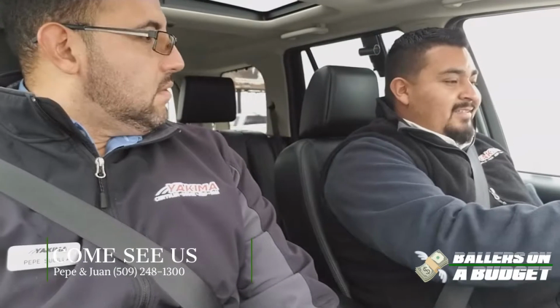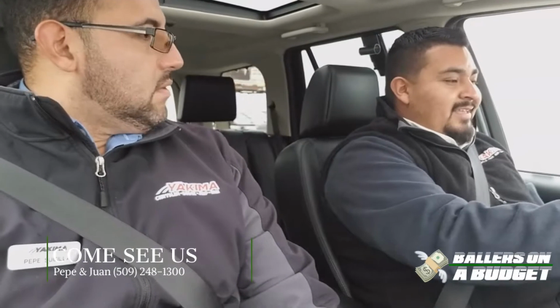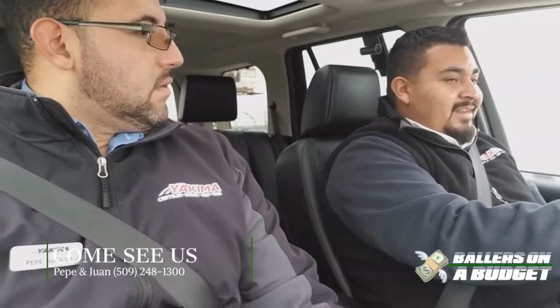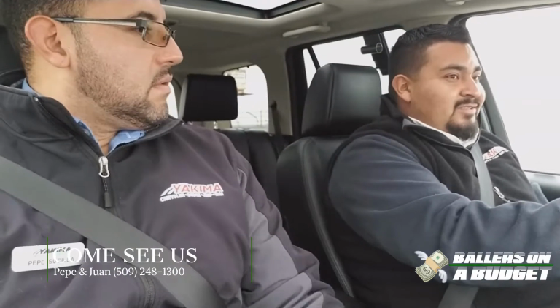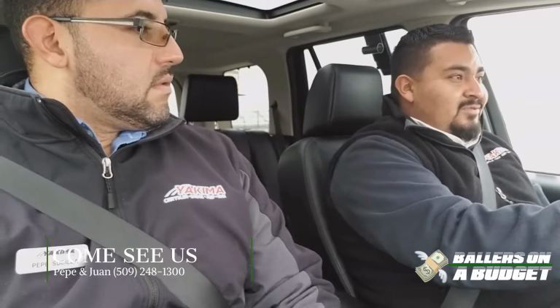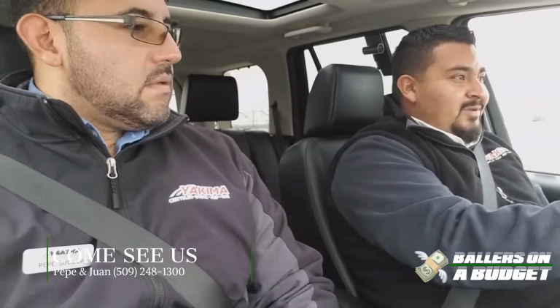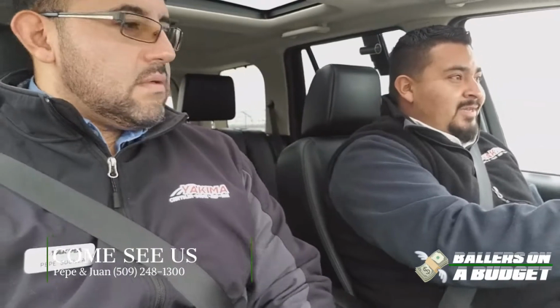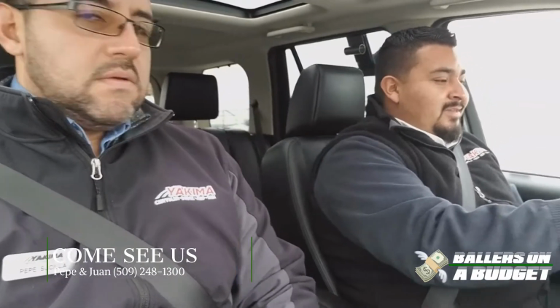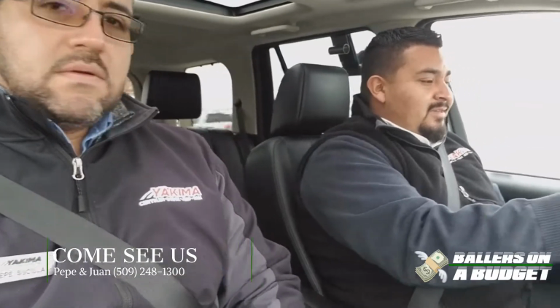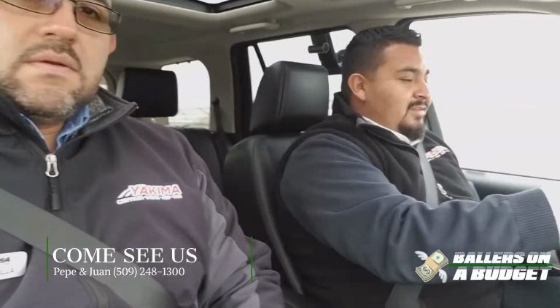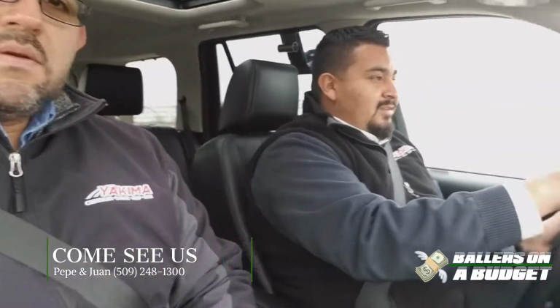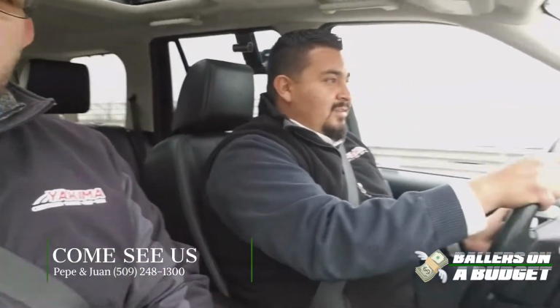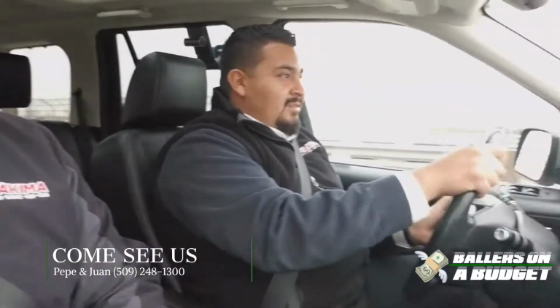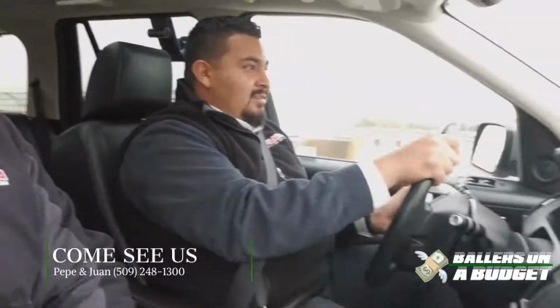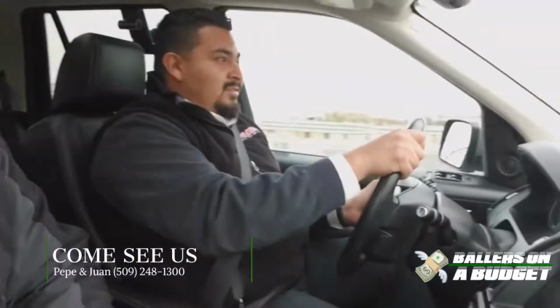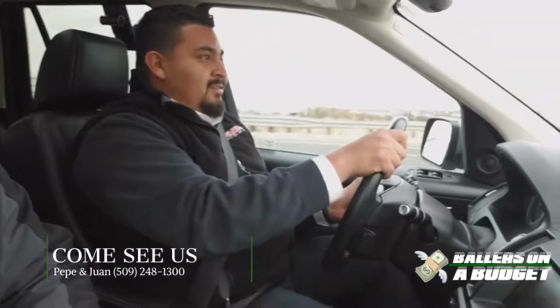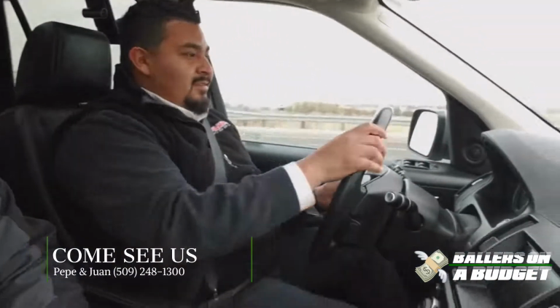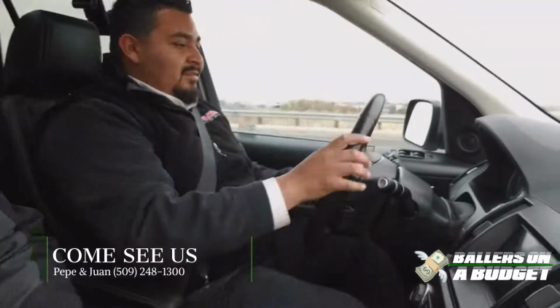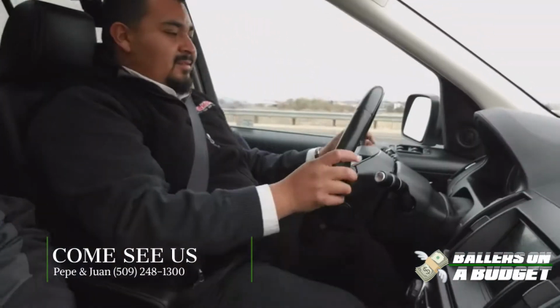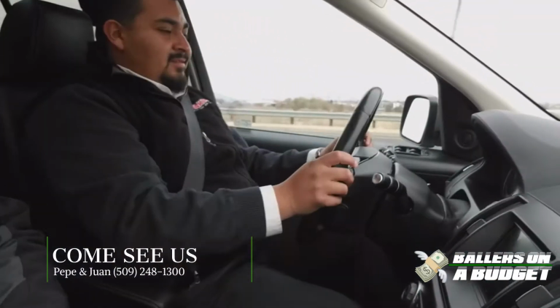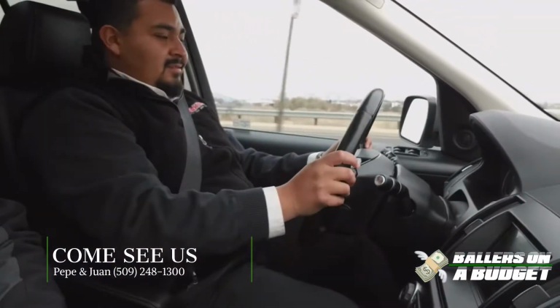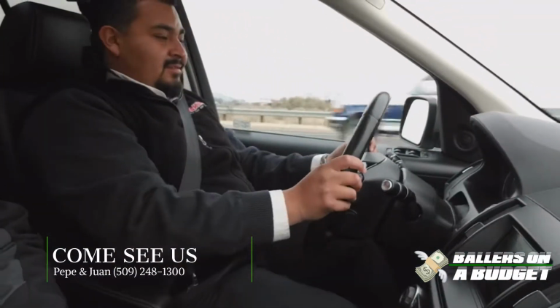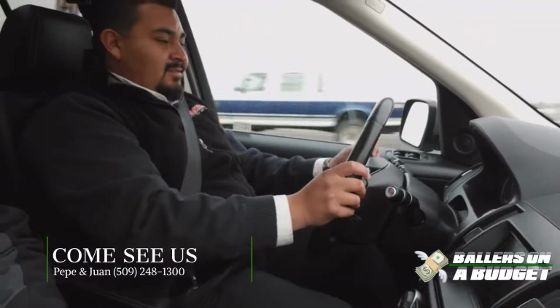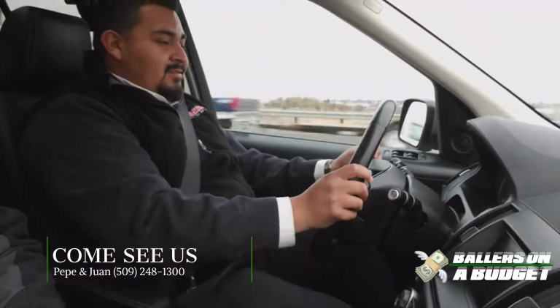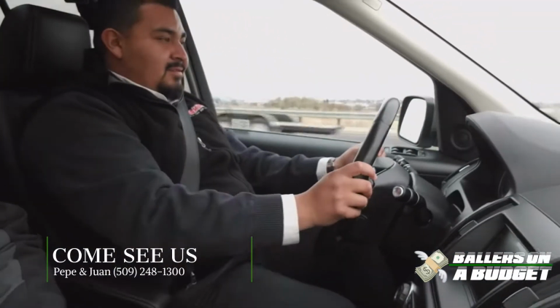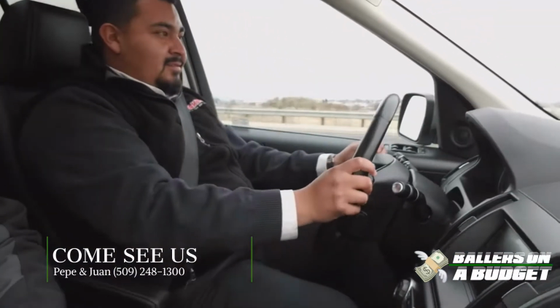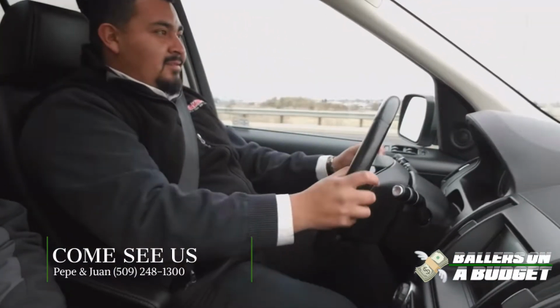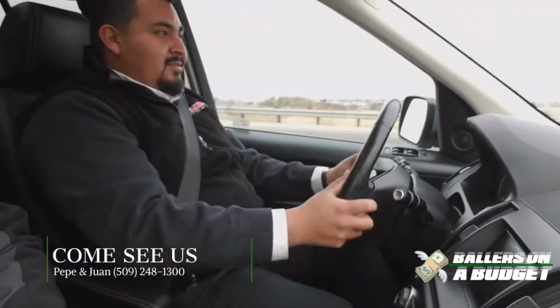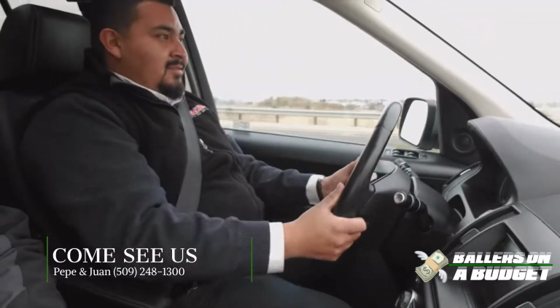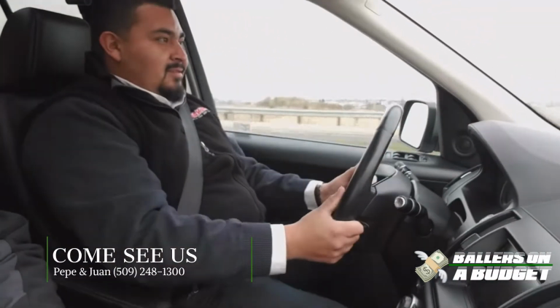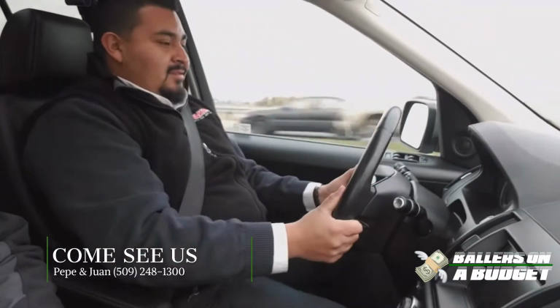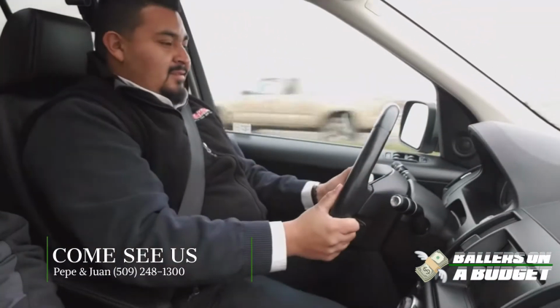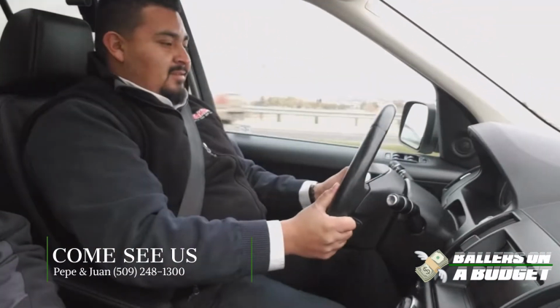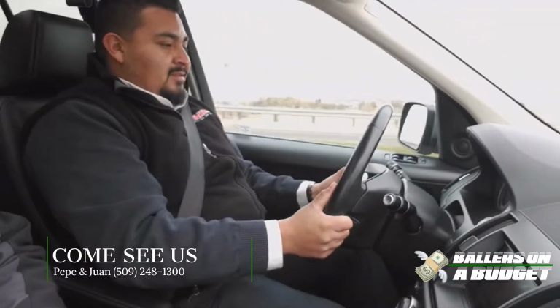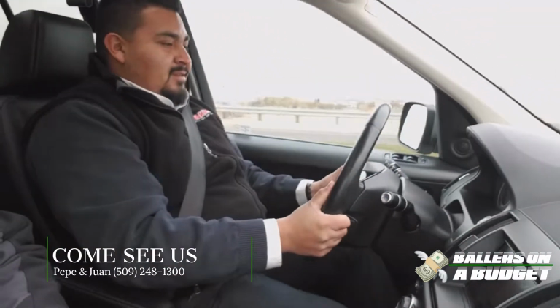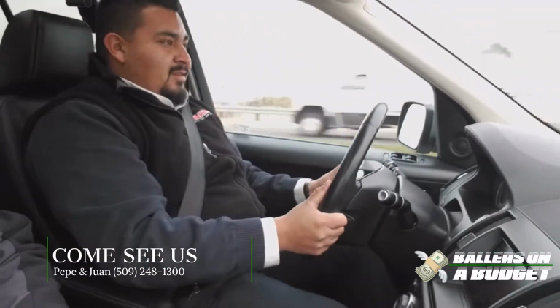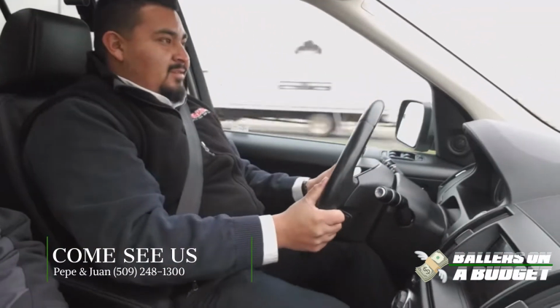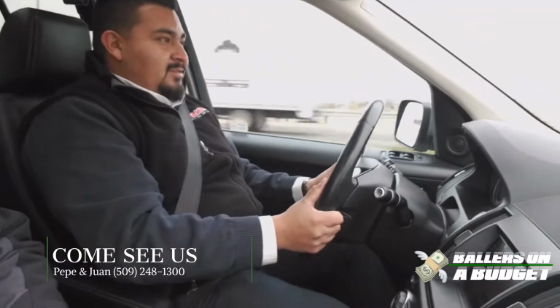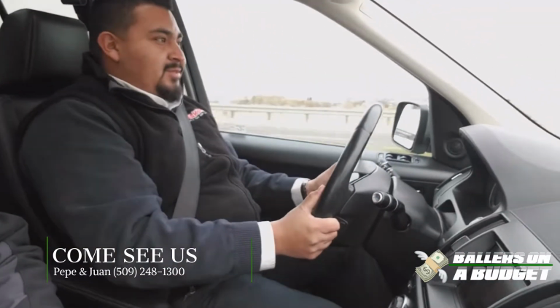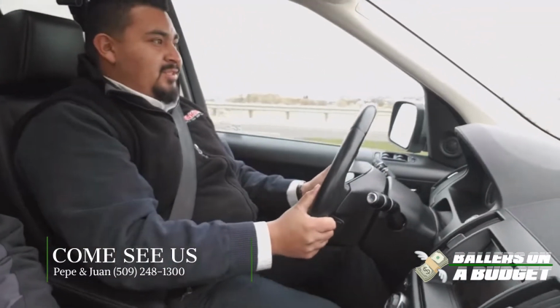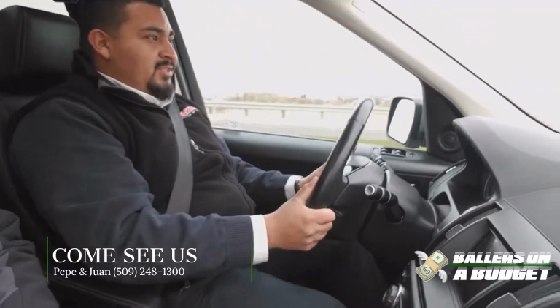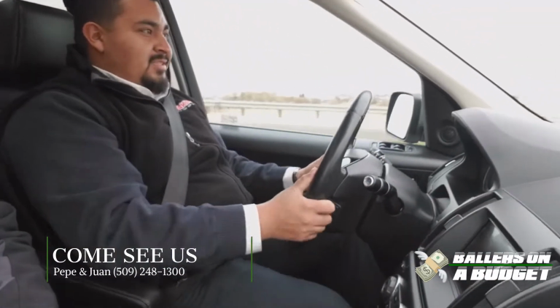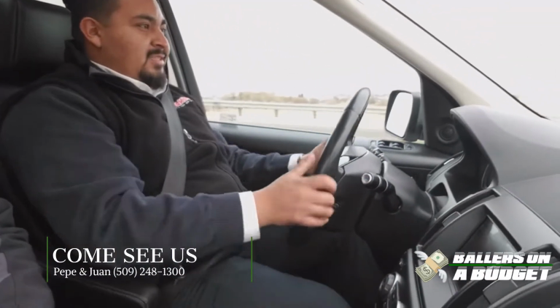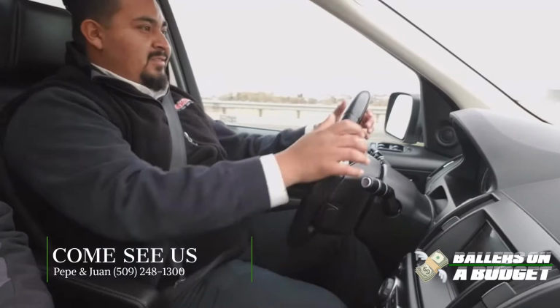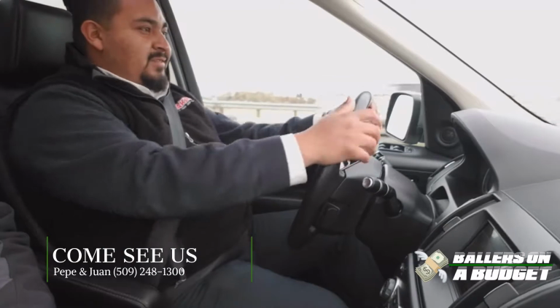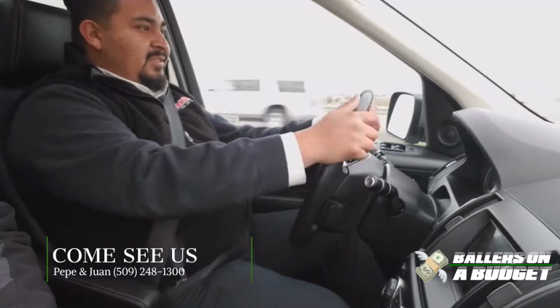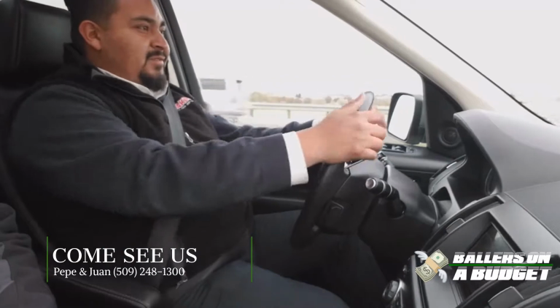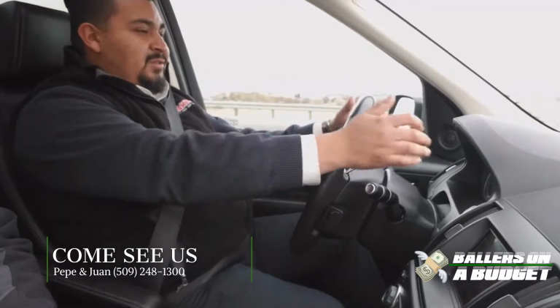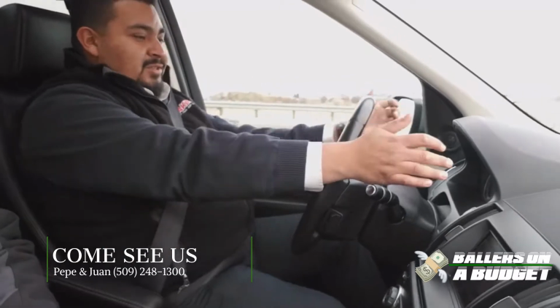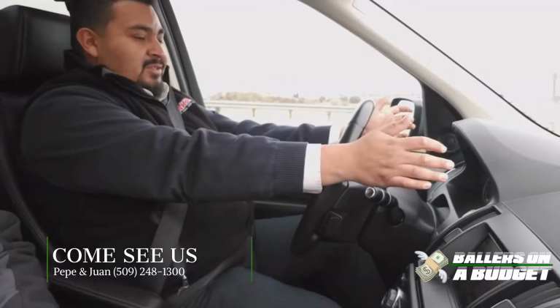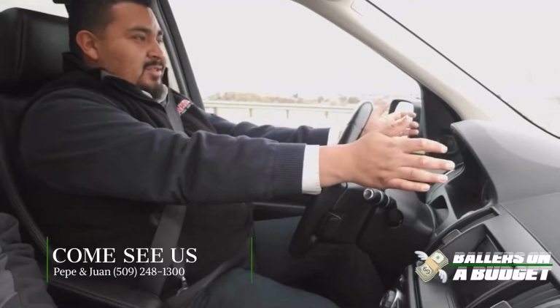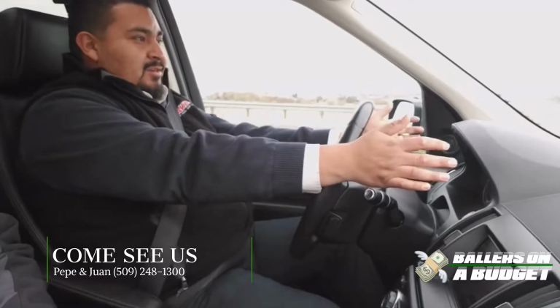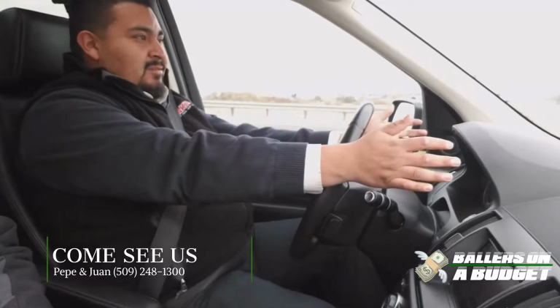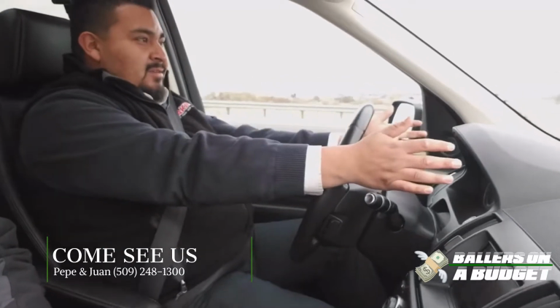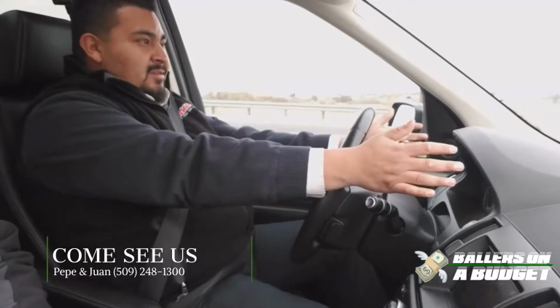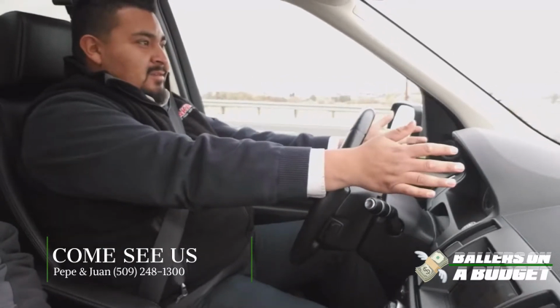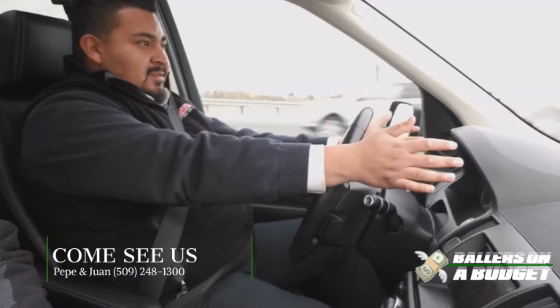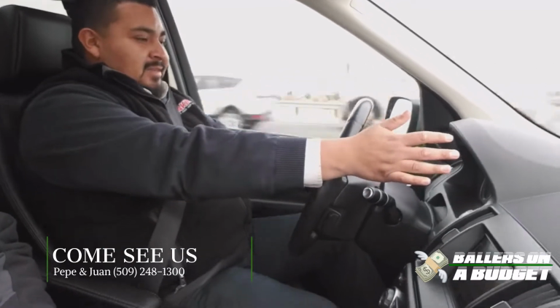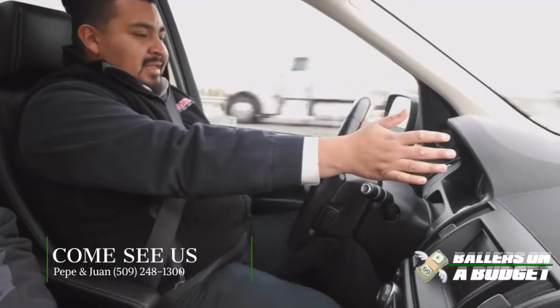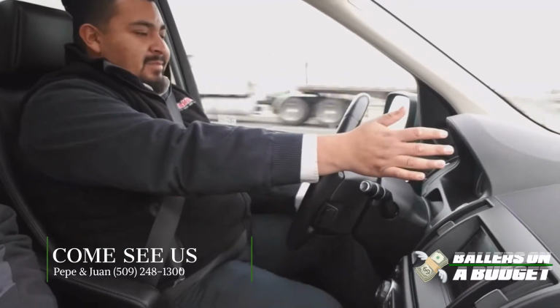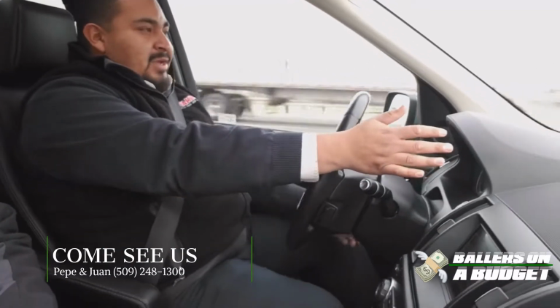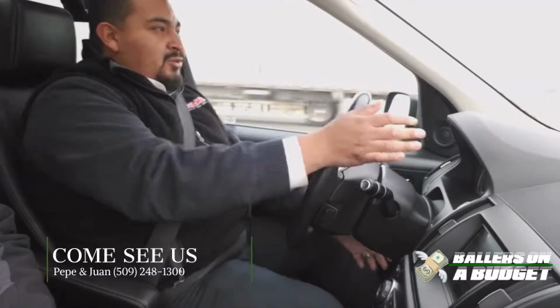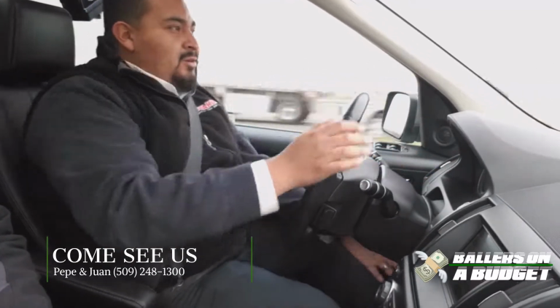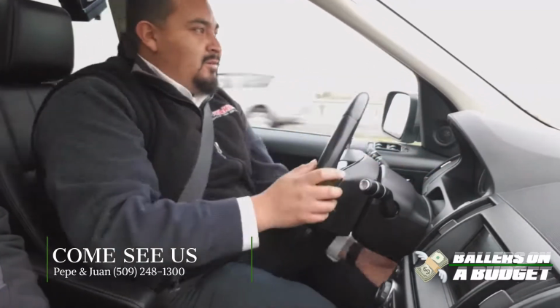That is sweet. This feels good. So we've got to measure it.